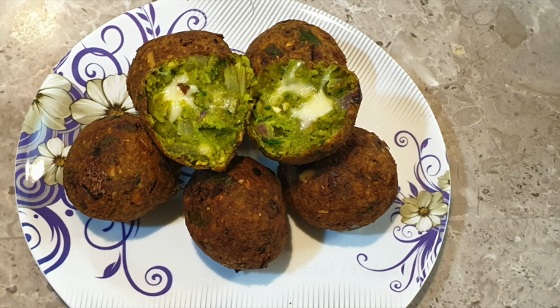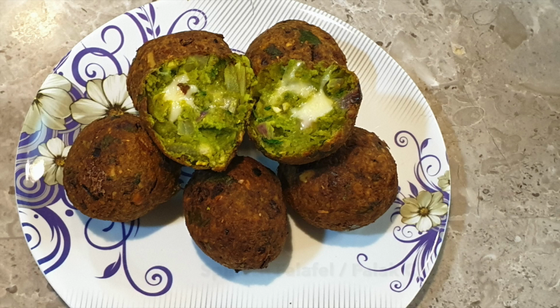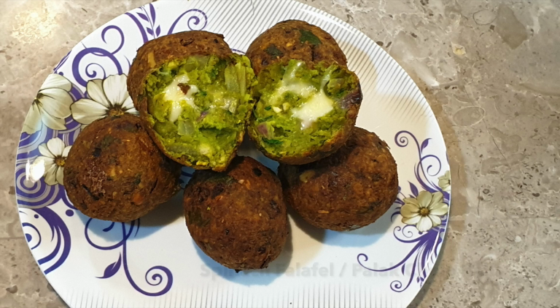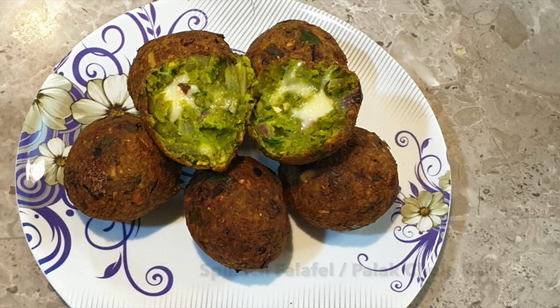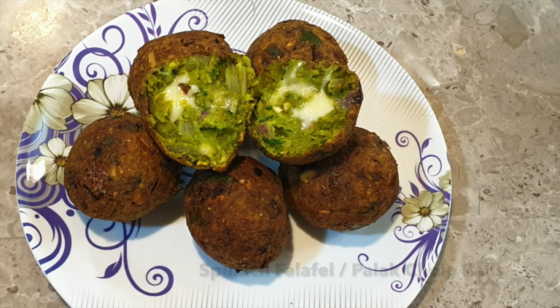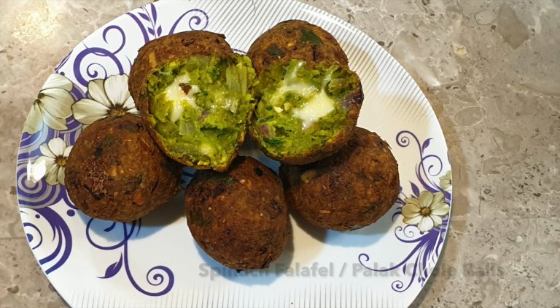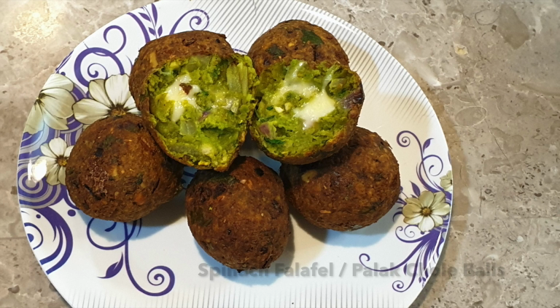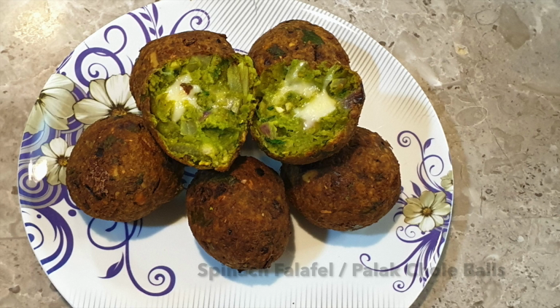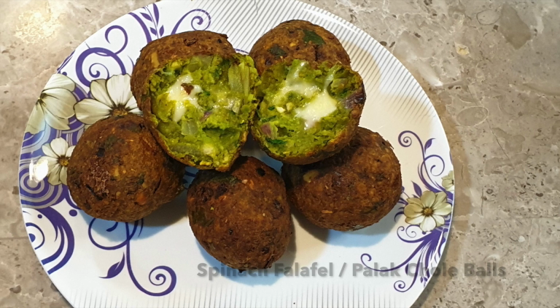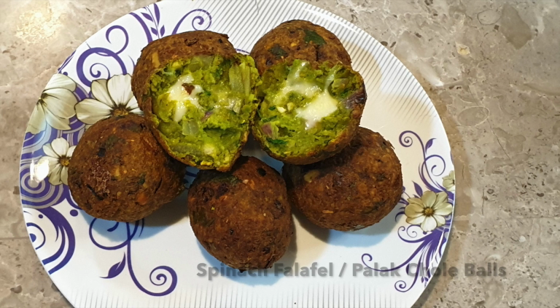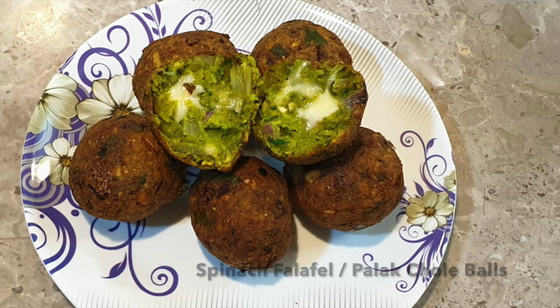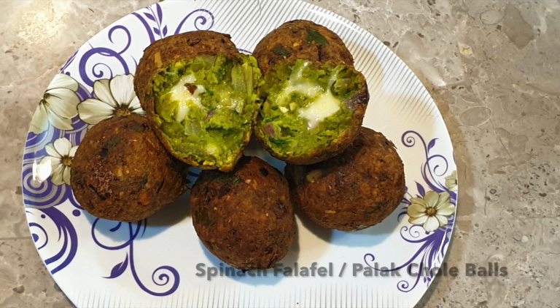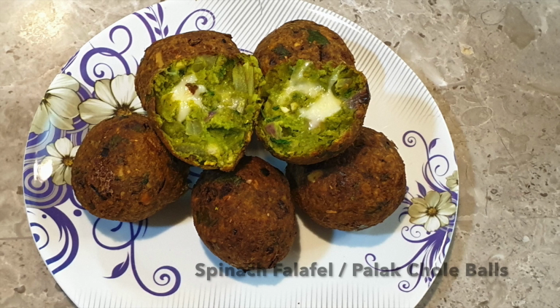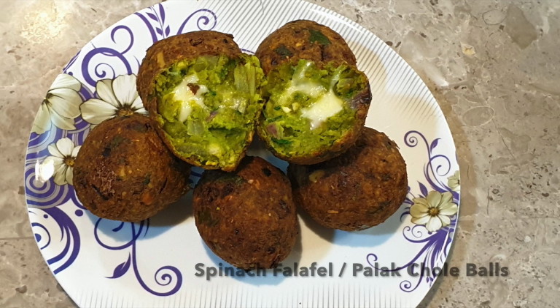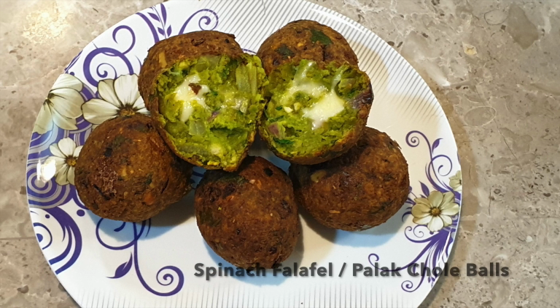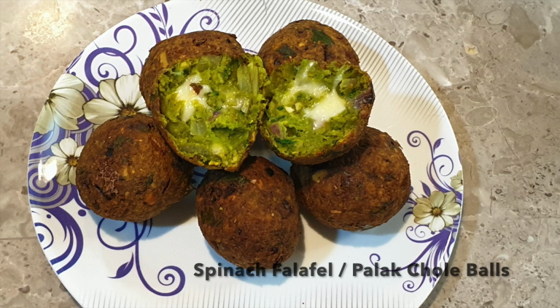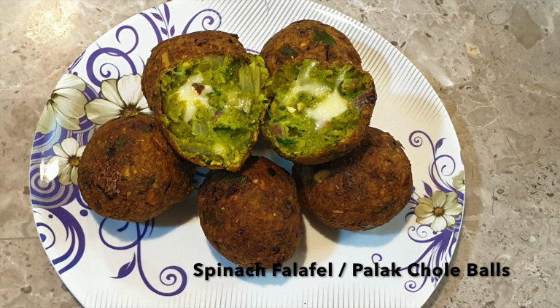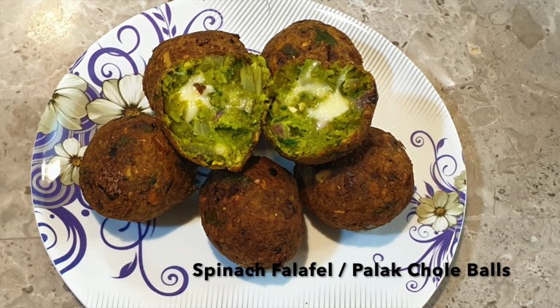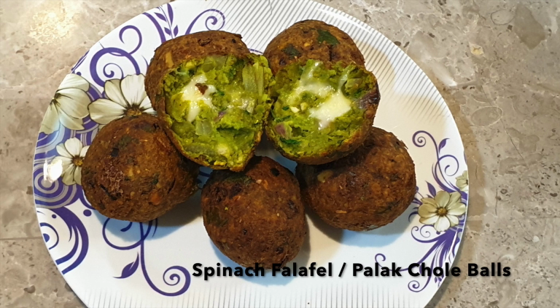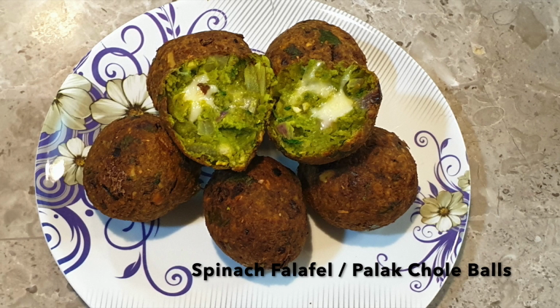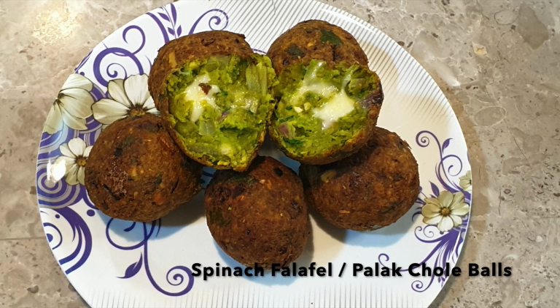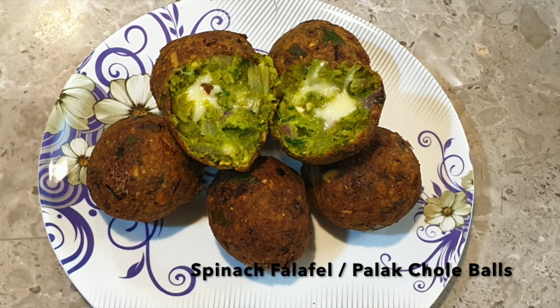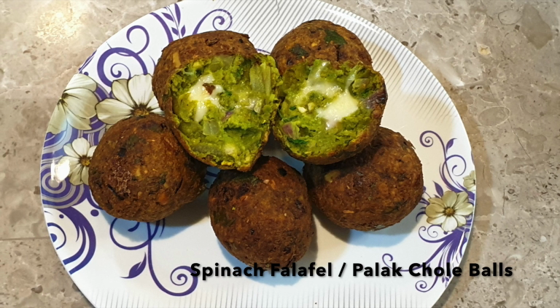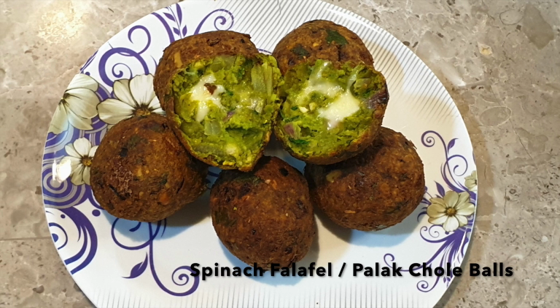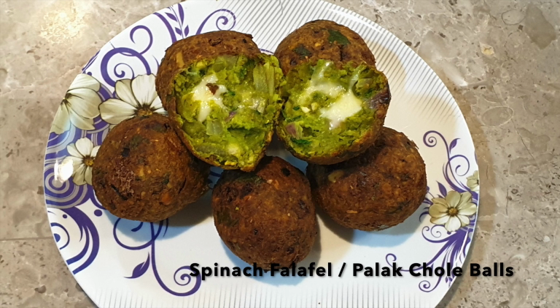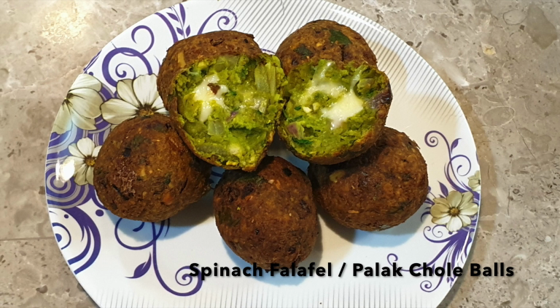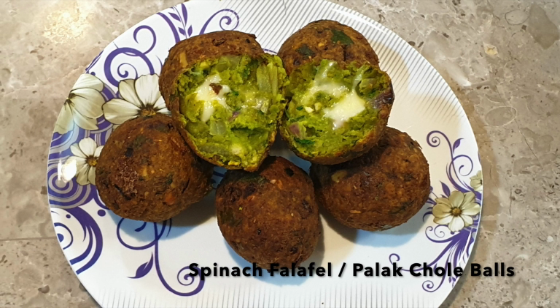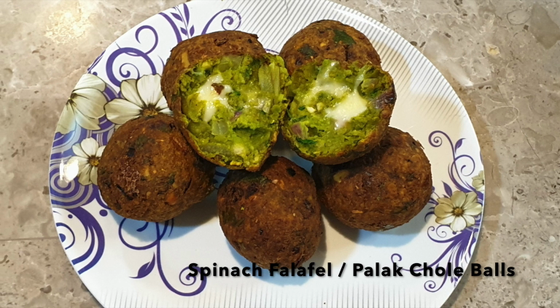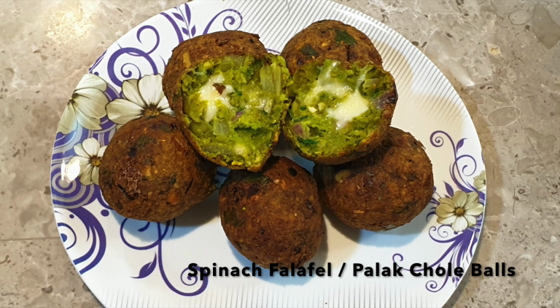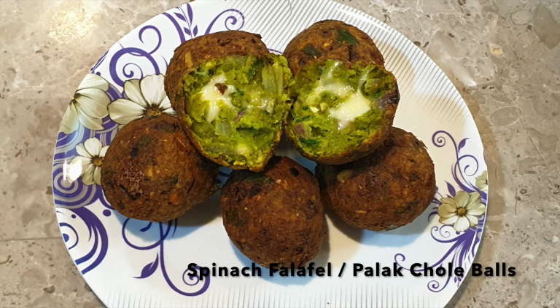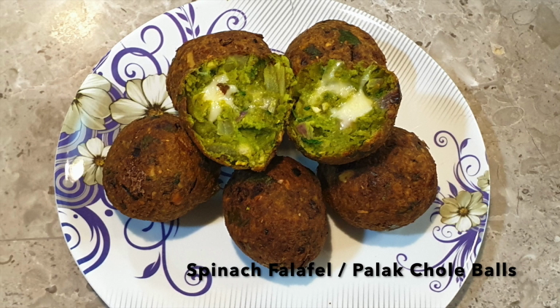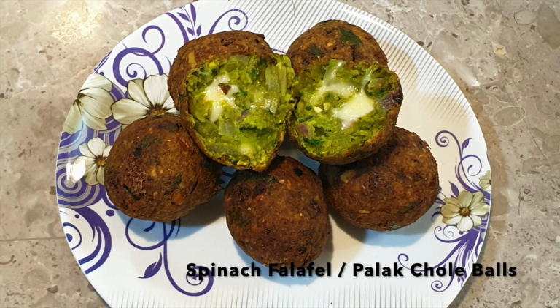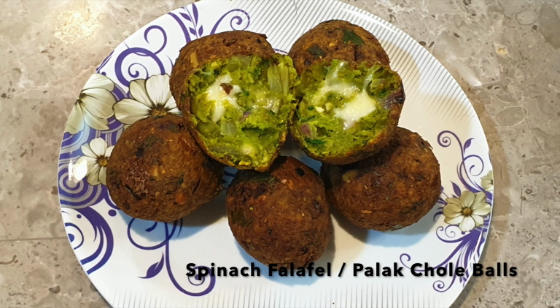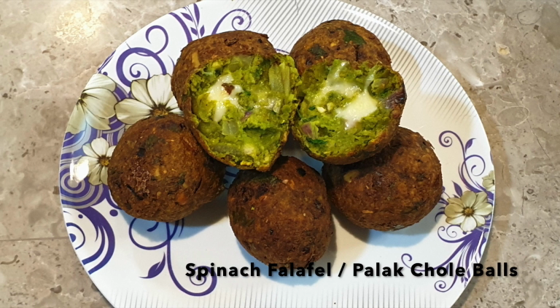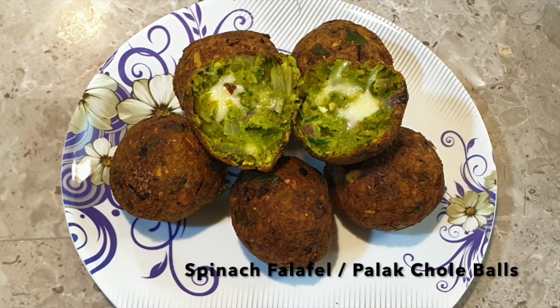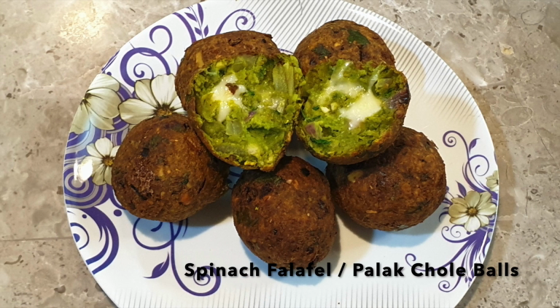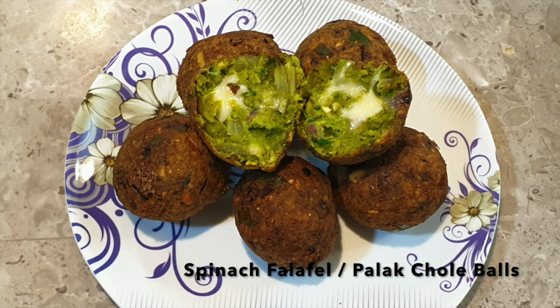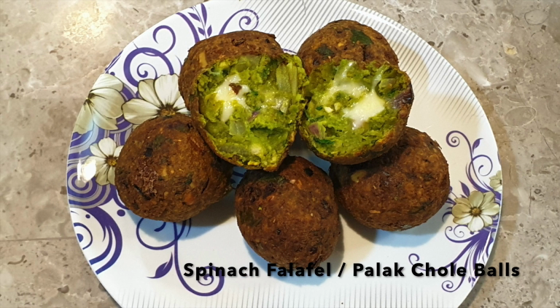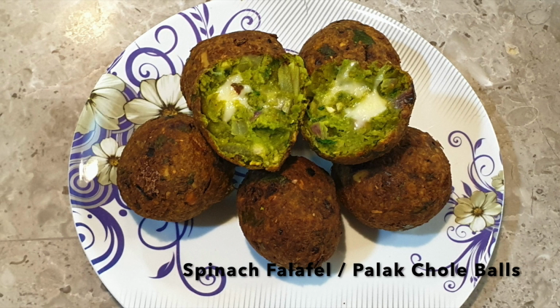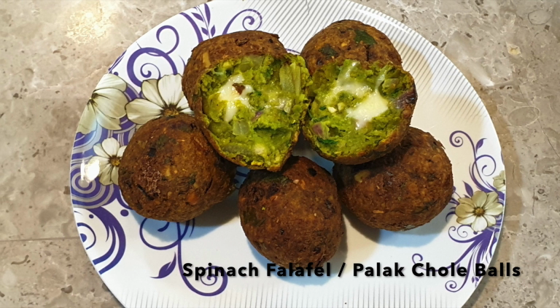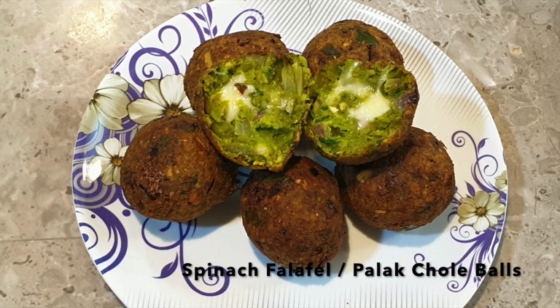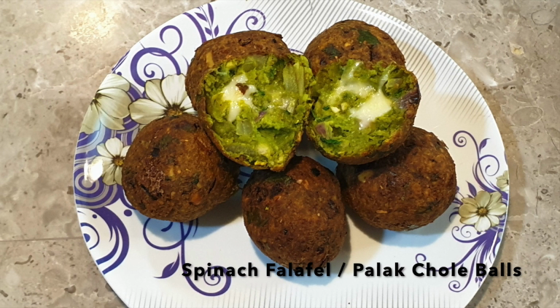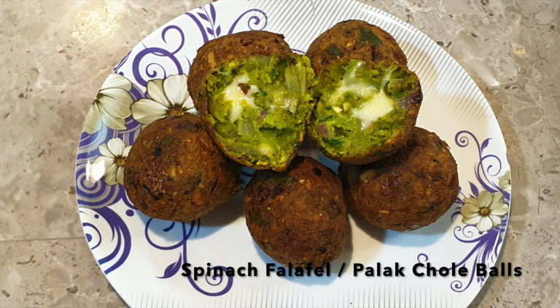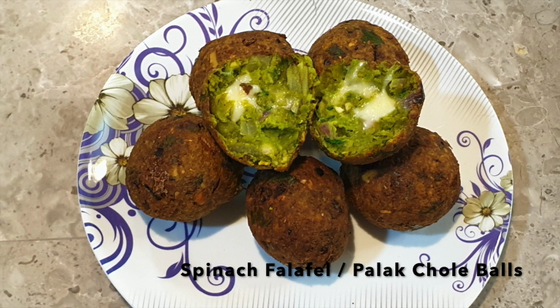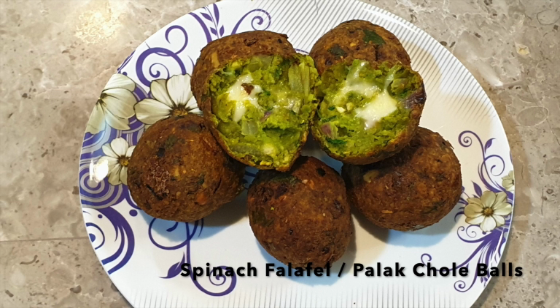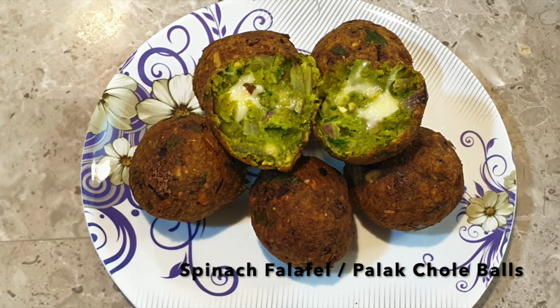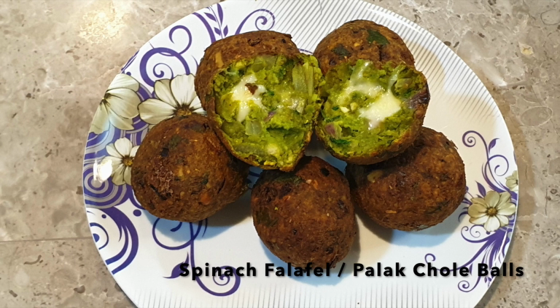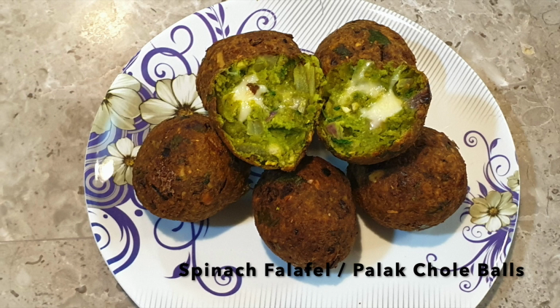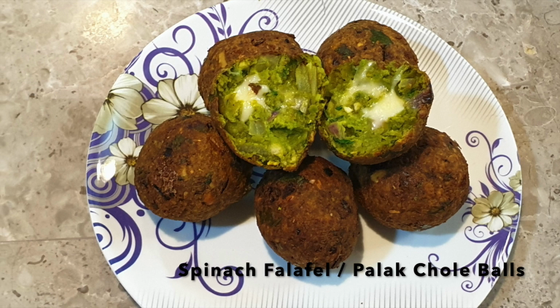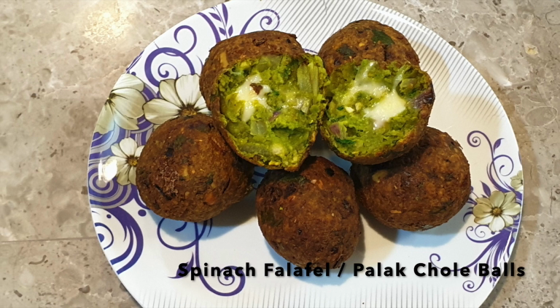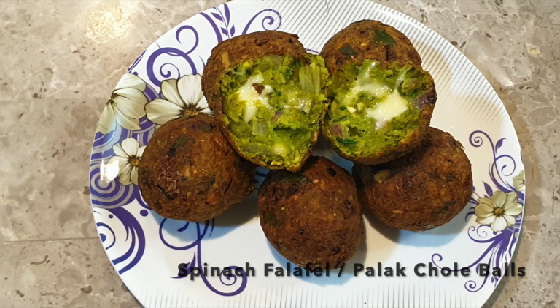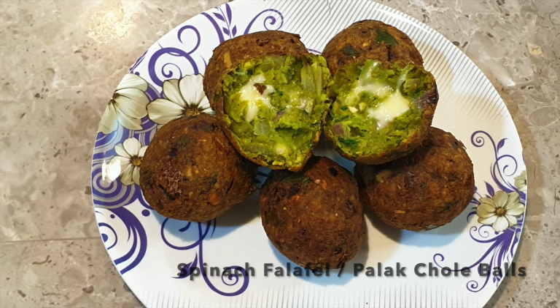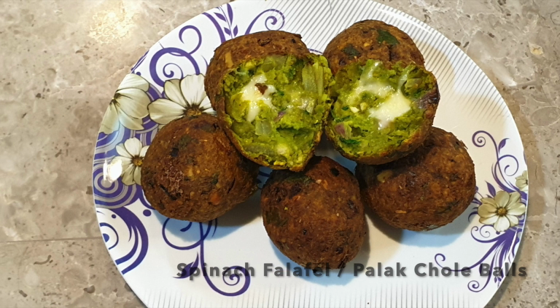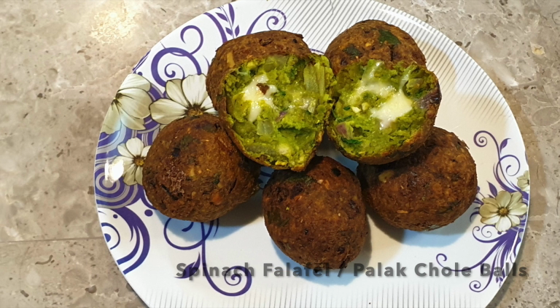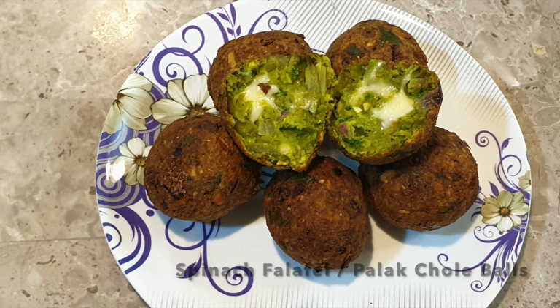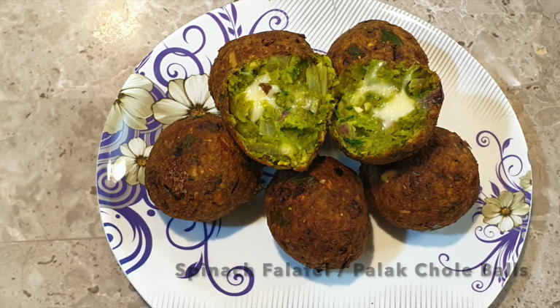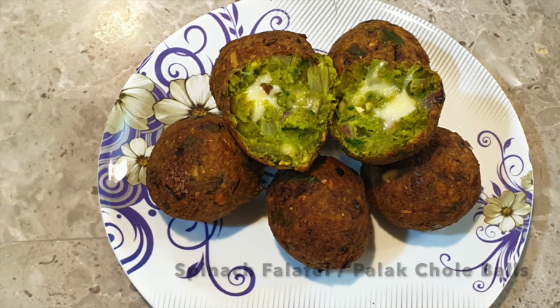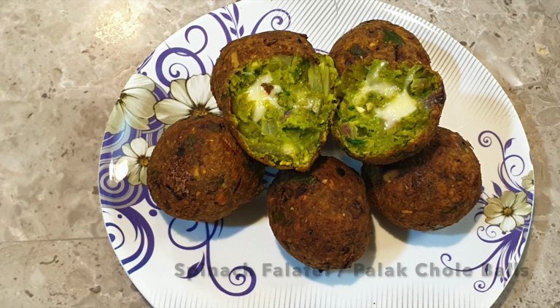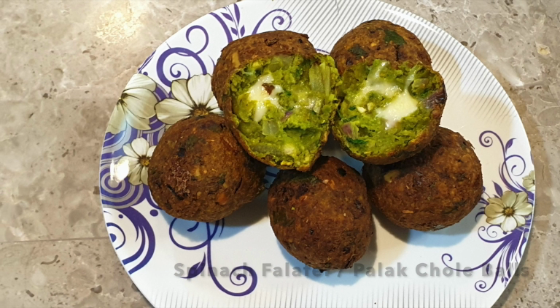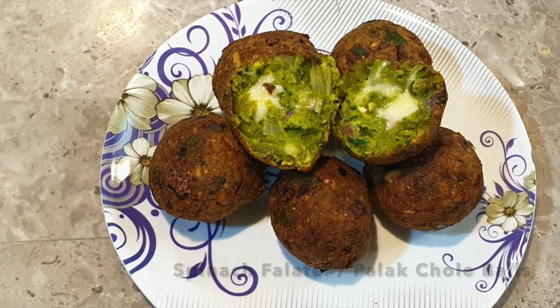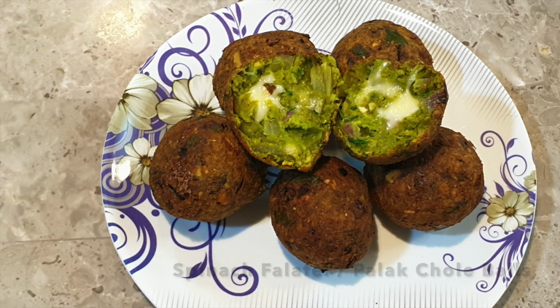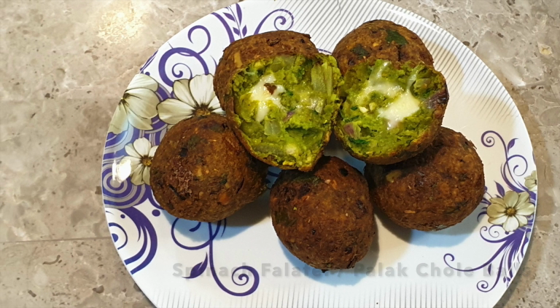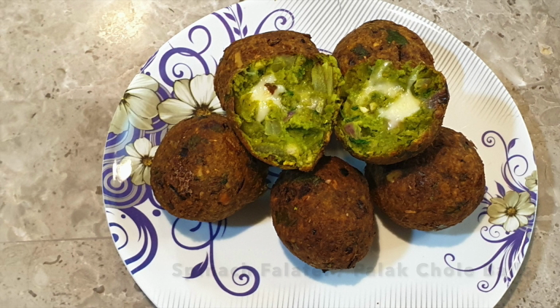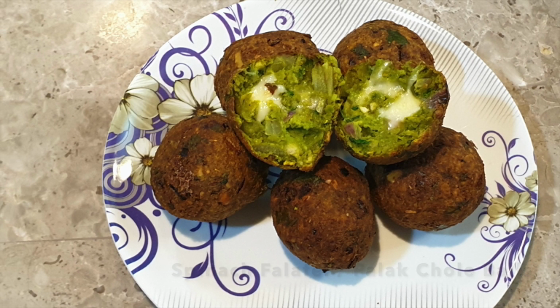Hi everyone, welcome to my vlogs. Today we will make spinach falafel. You can also call it palak balls.